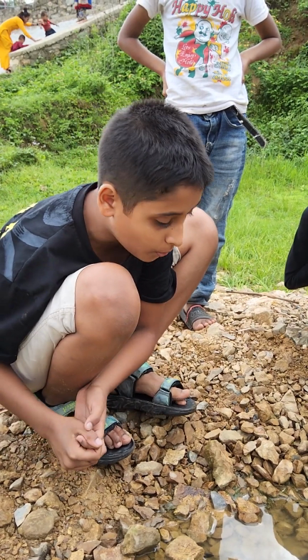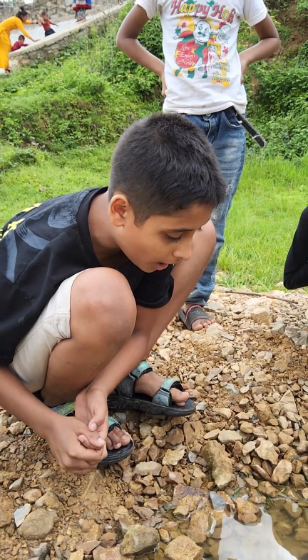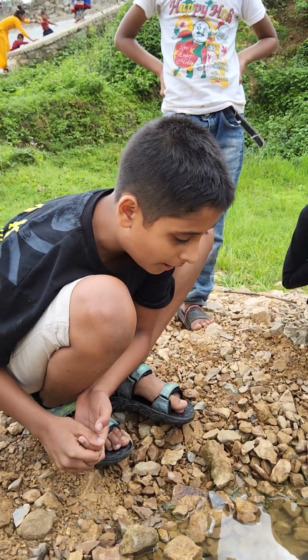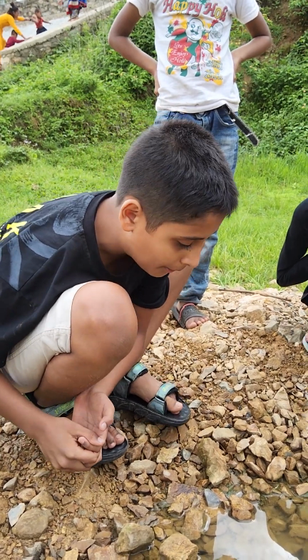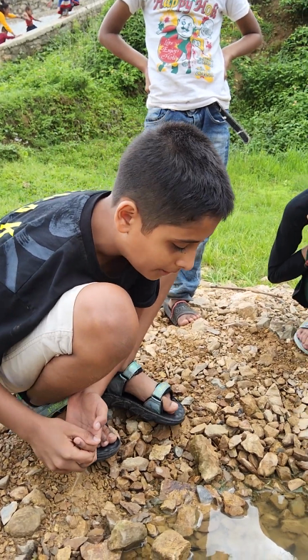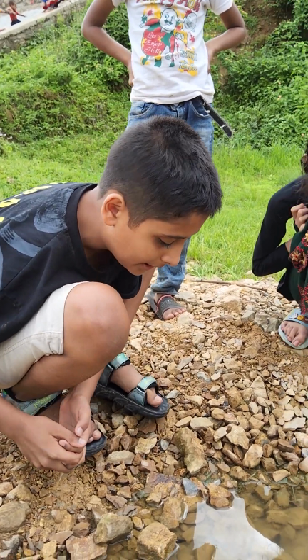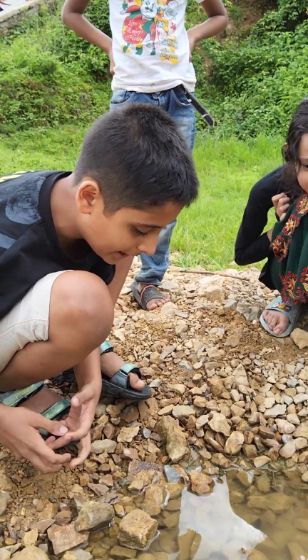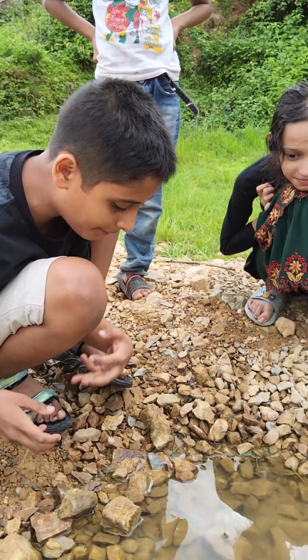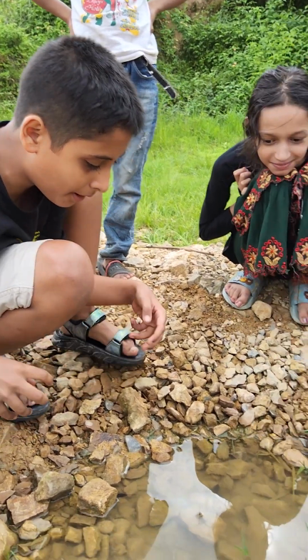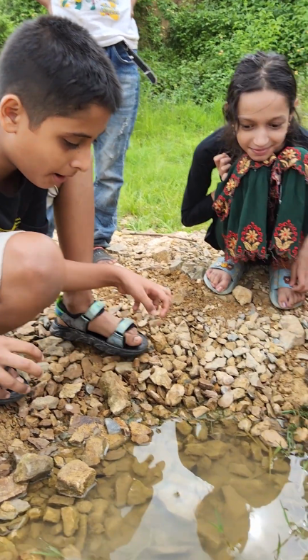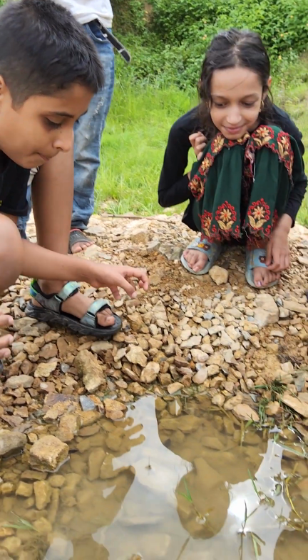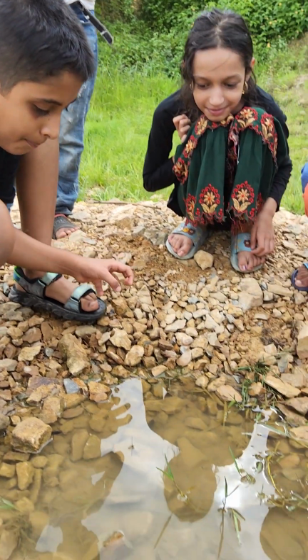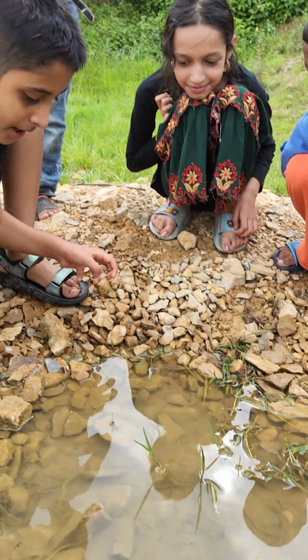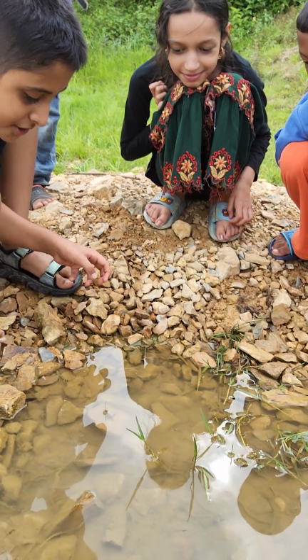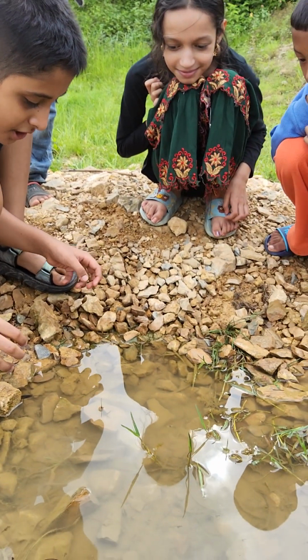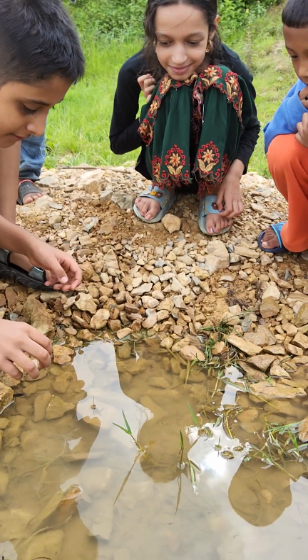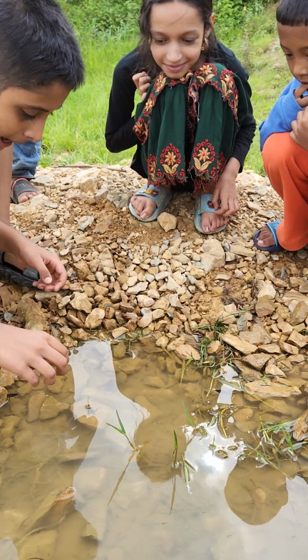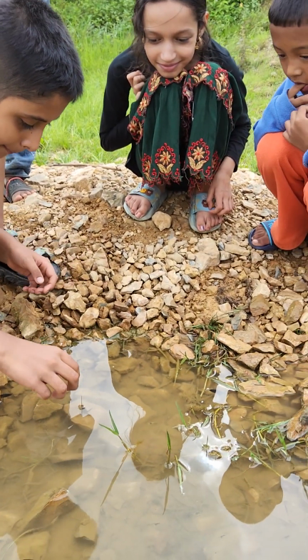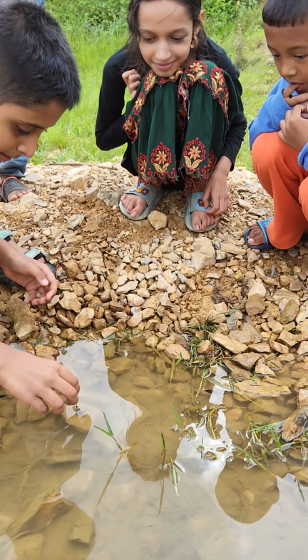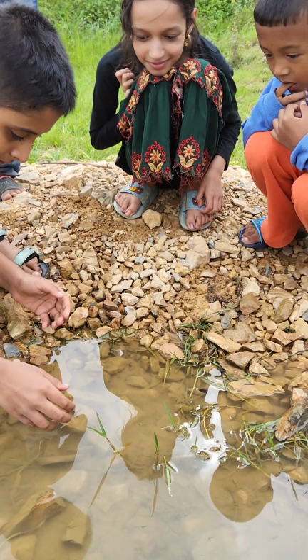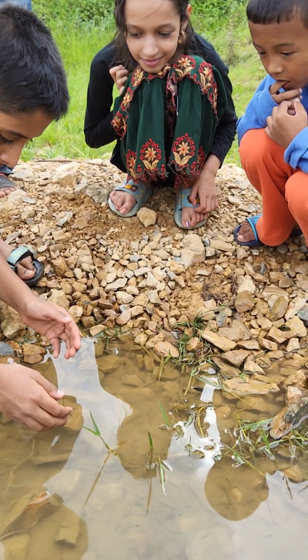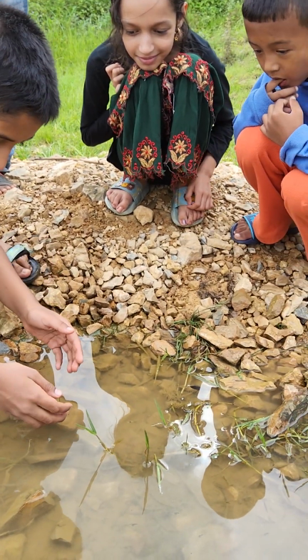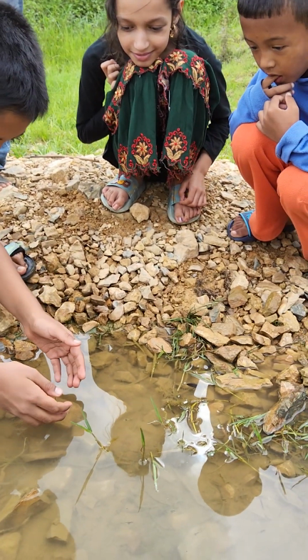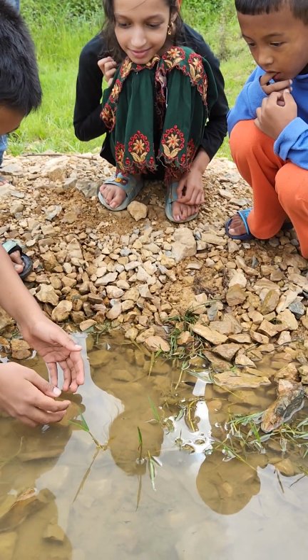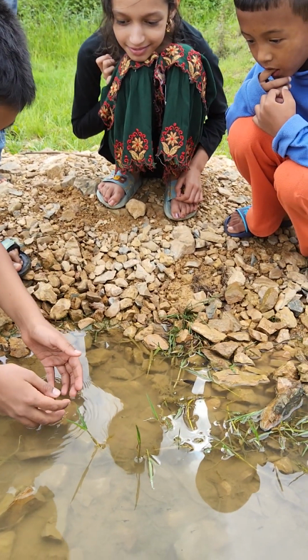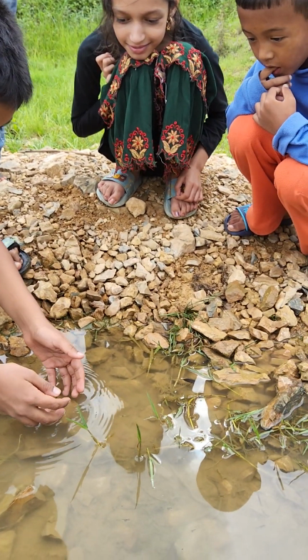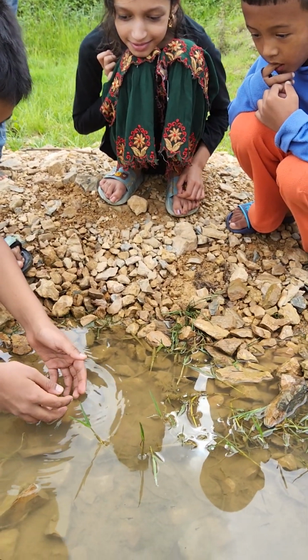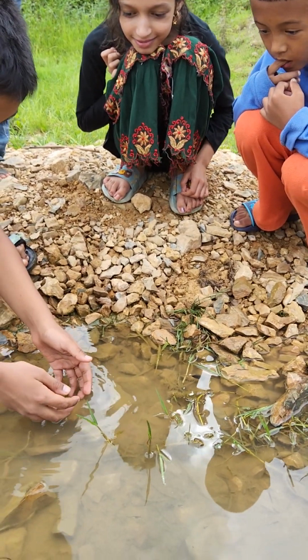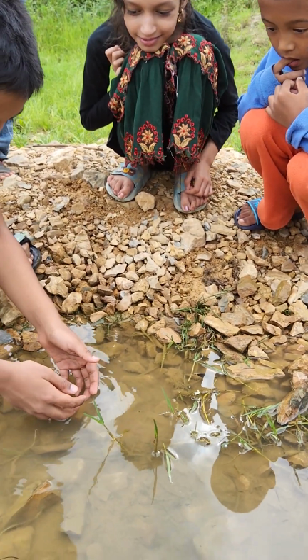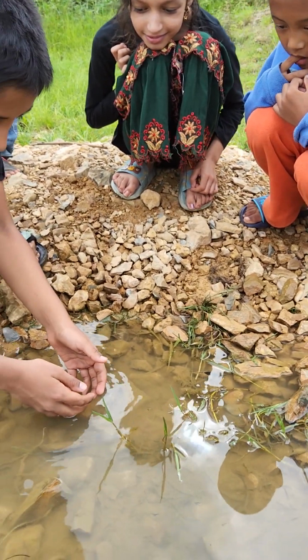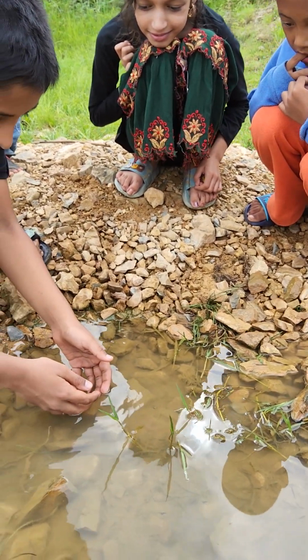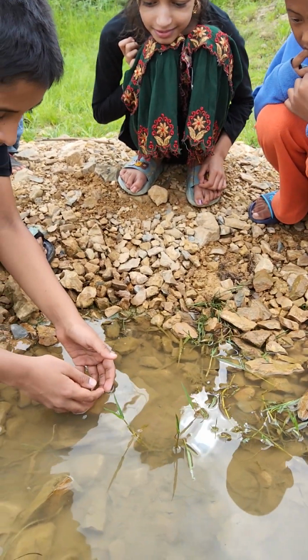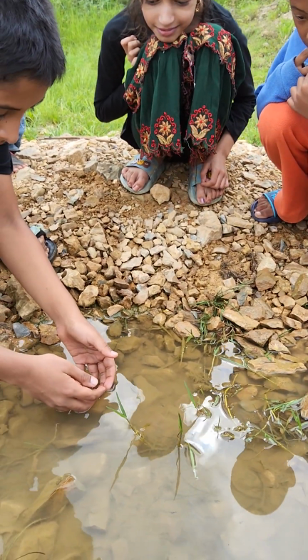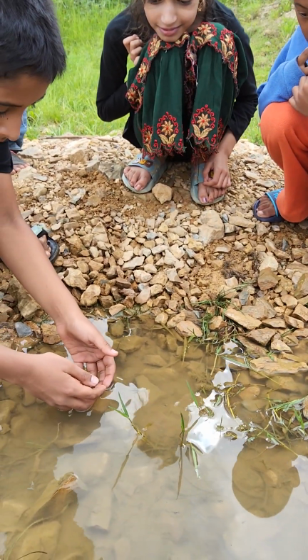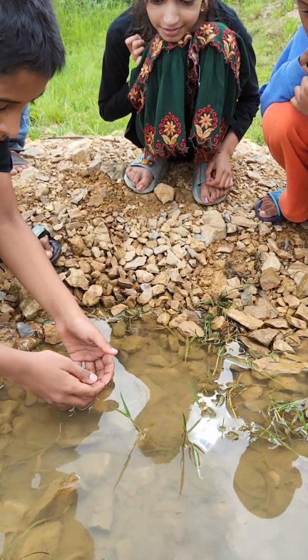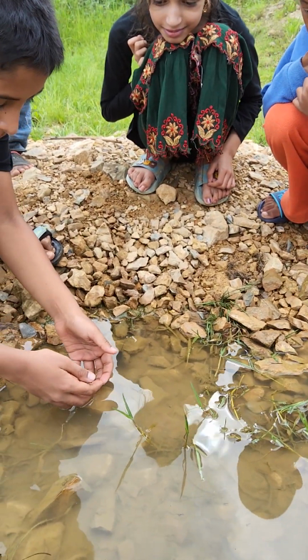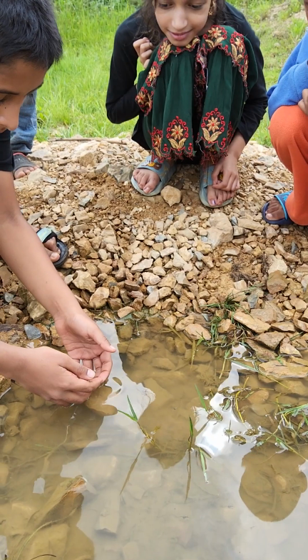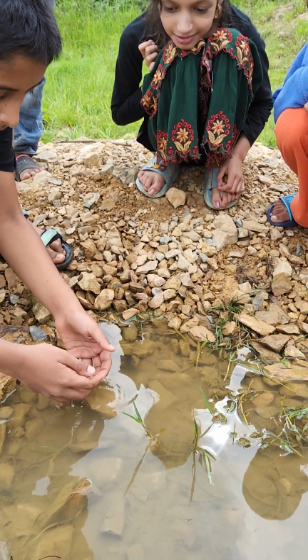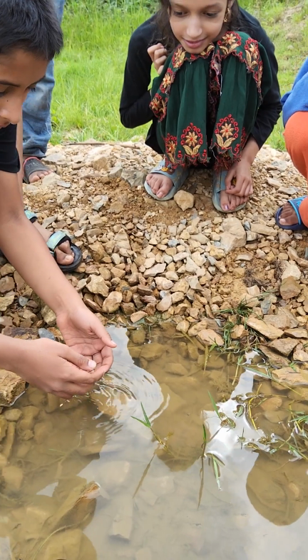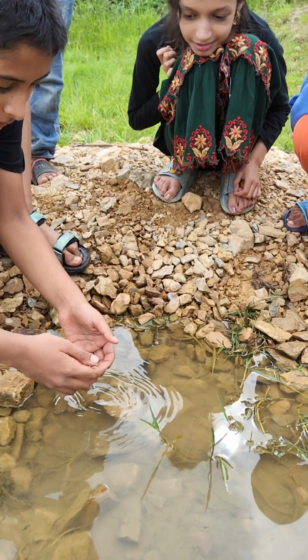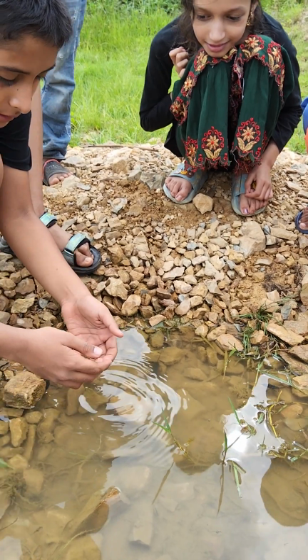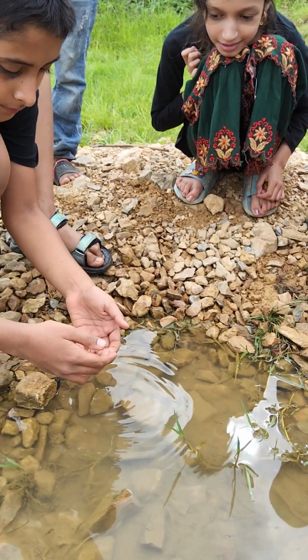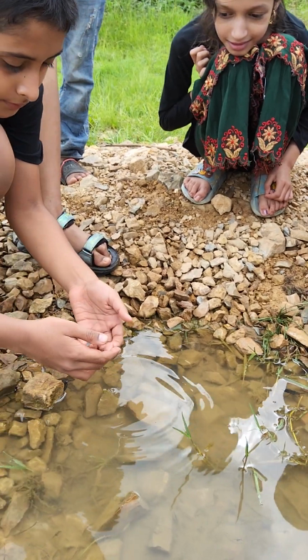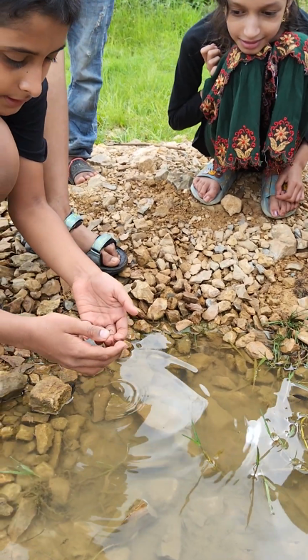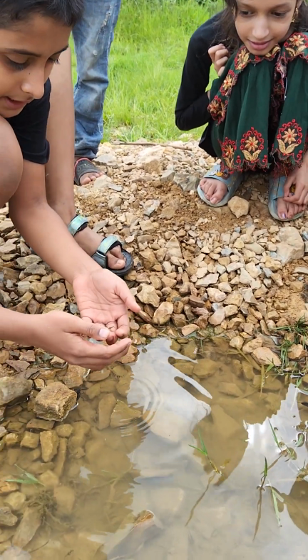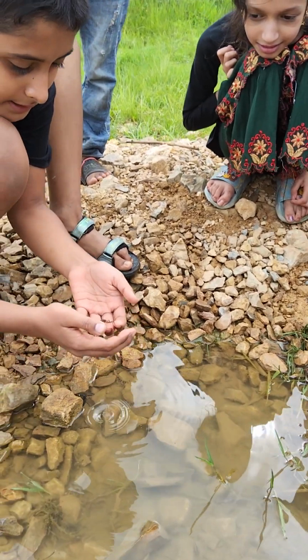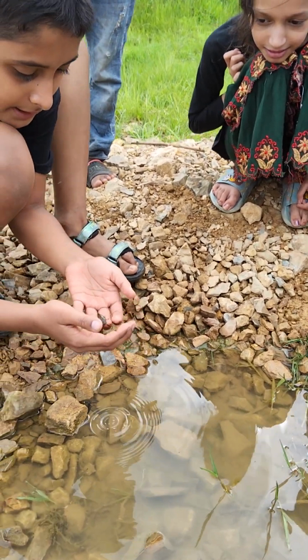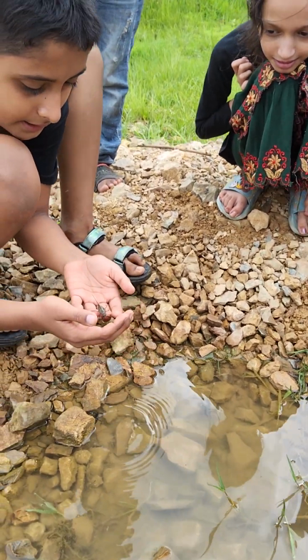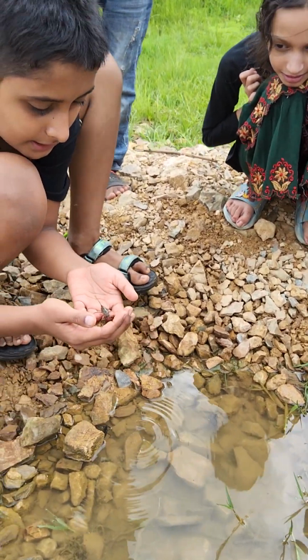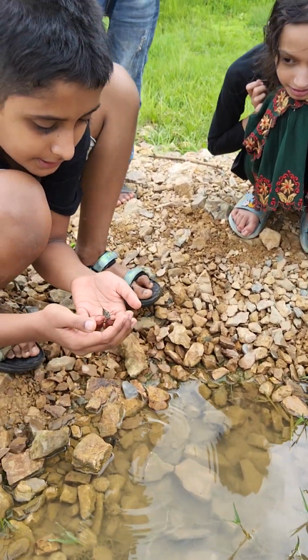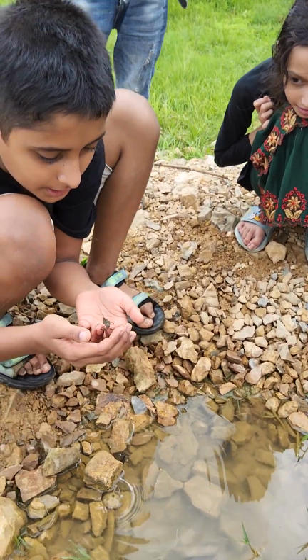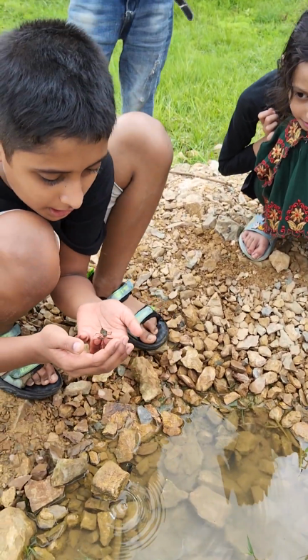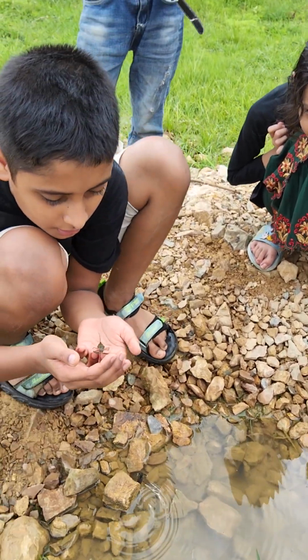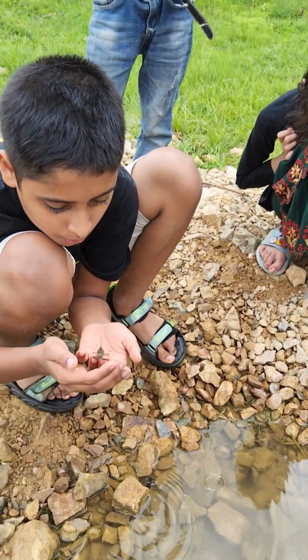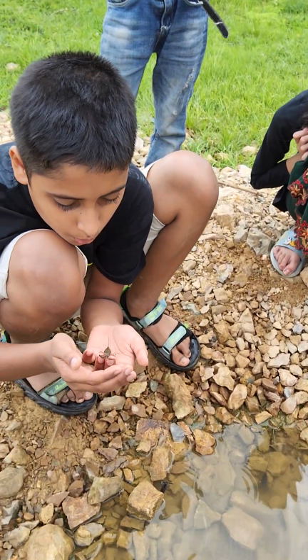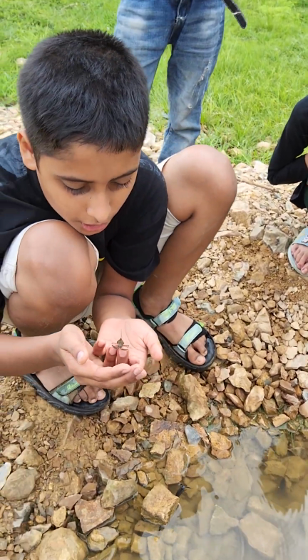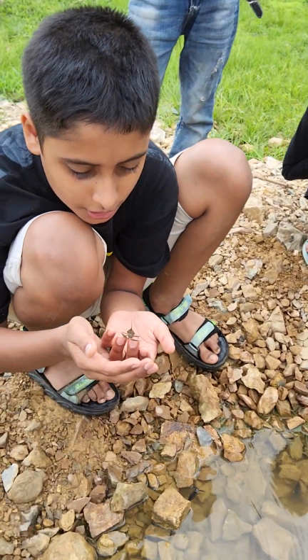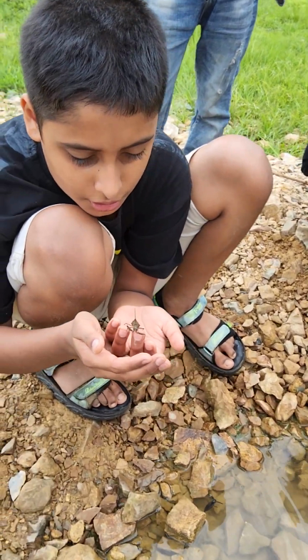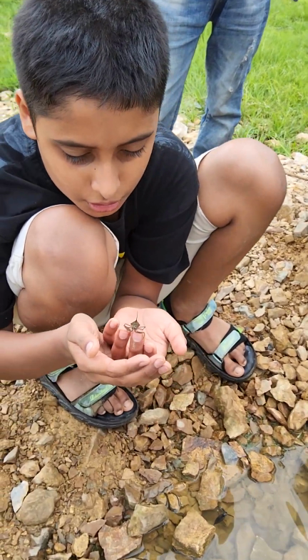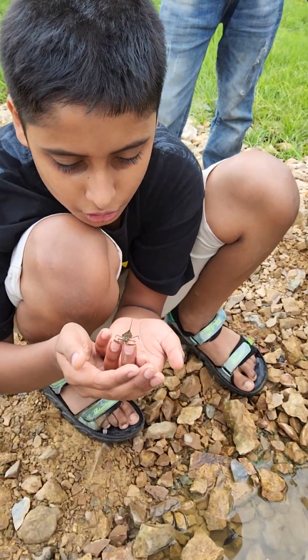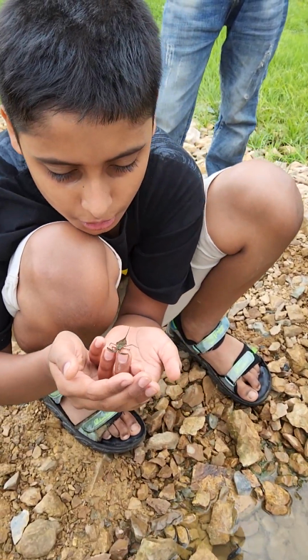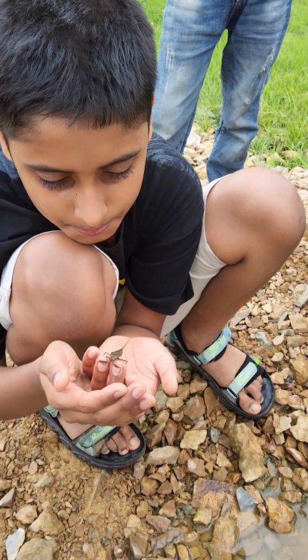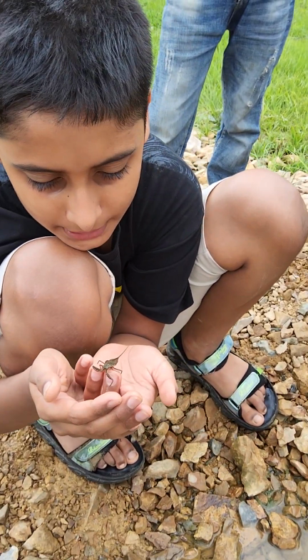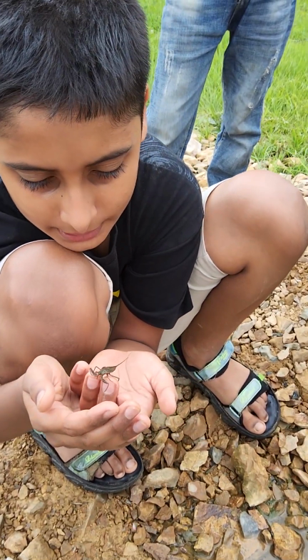Whoa! Here are a bunch of them! First I'll pick up this young one. This is a young water scorpion.